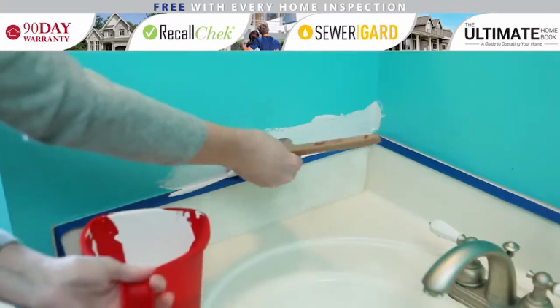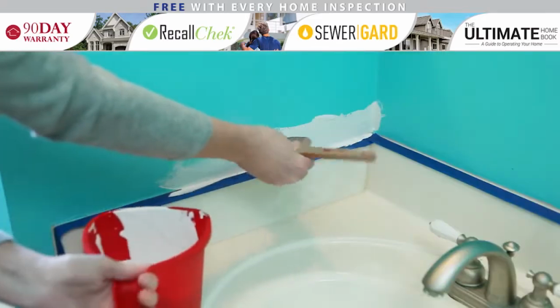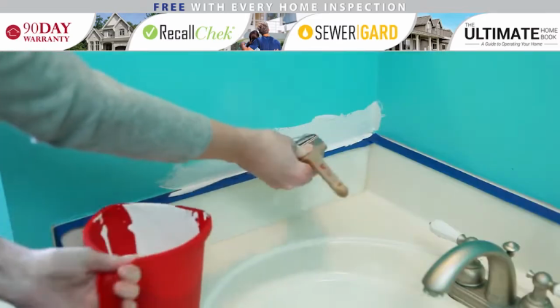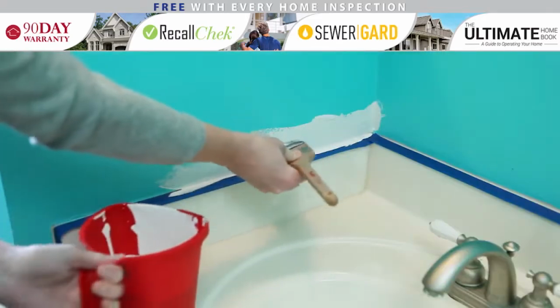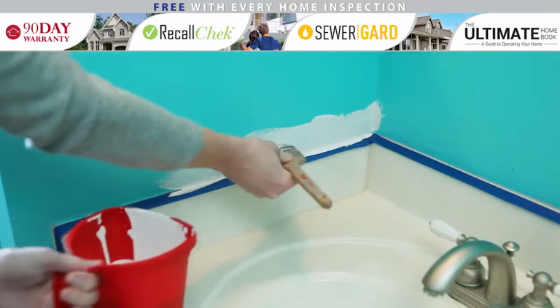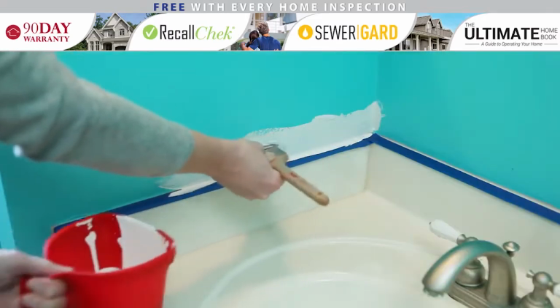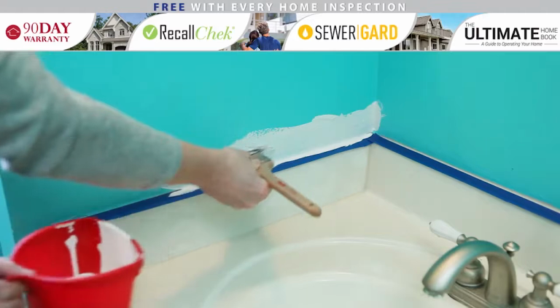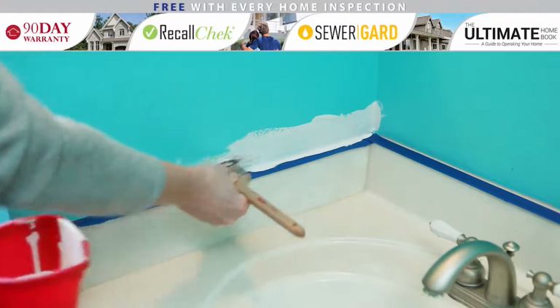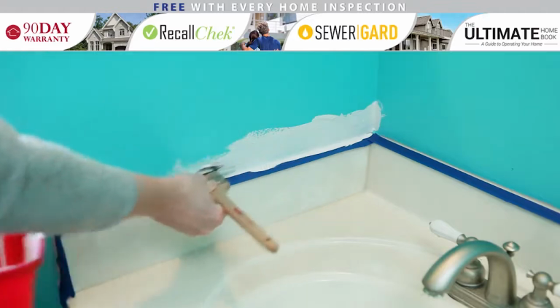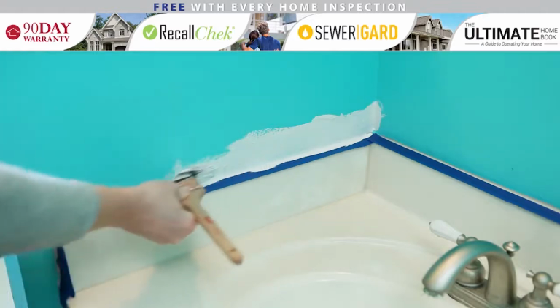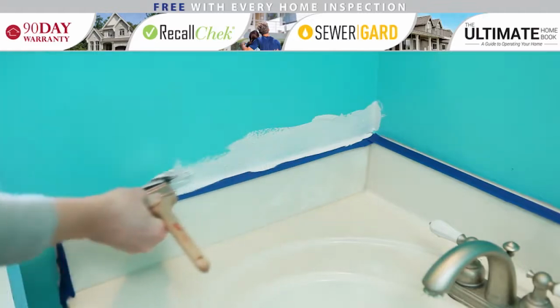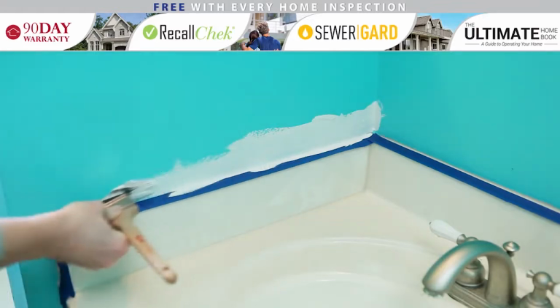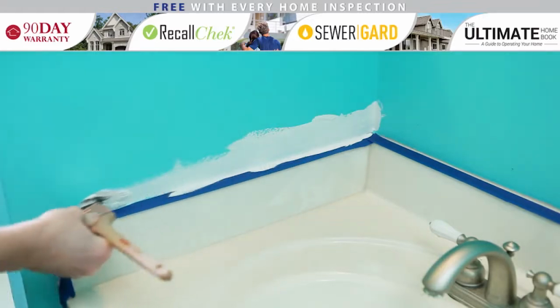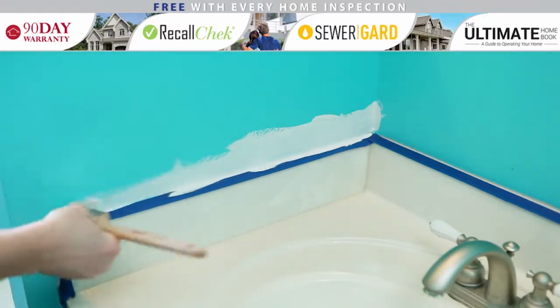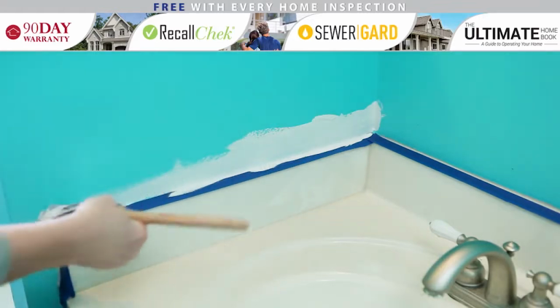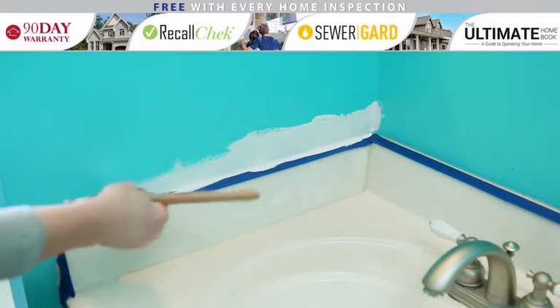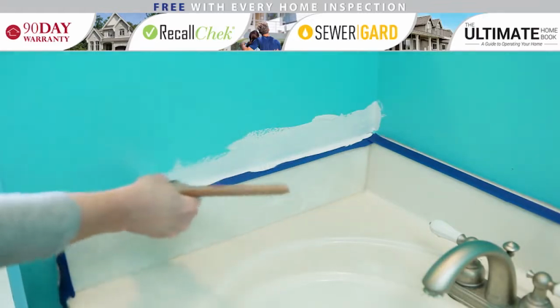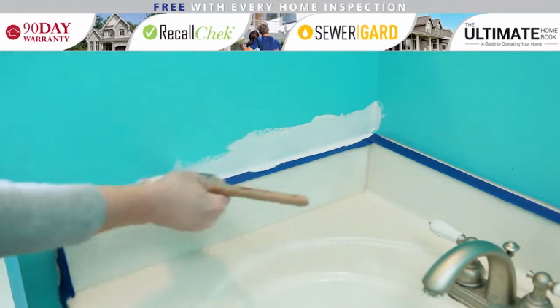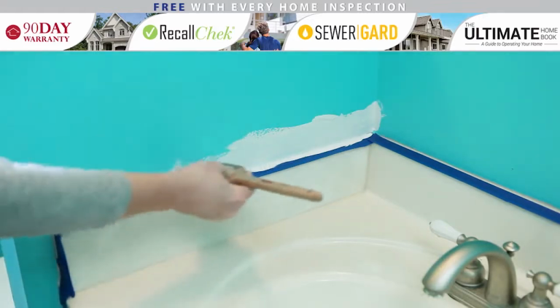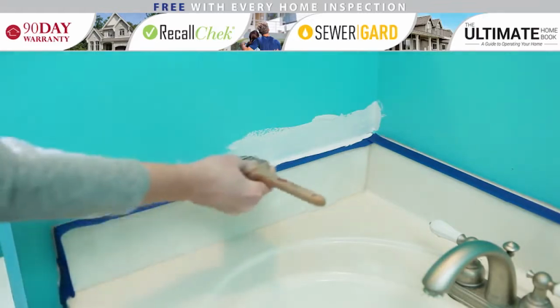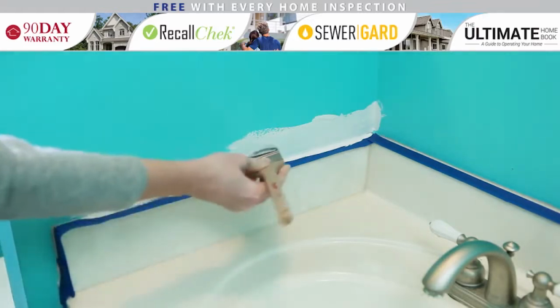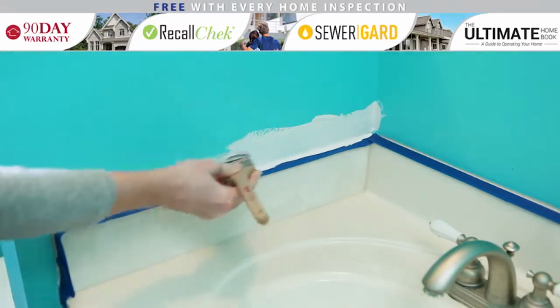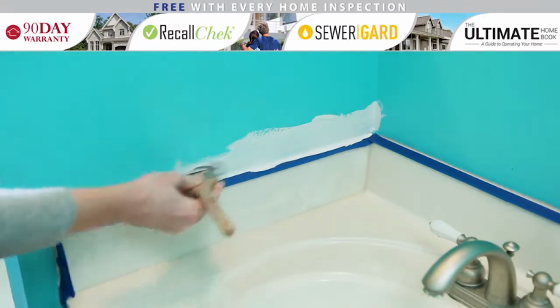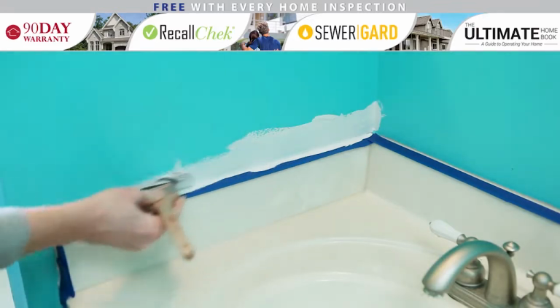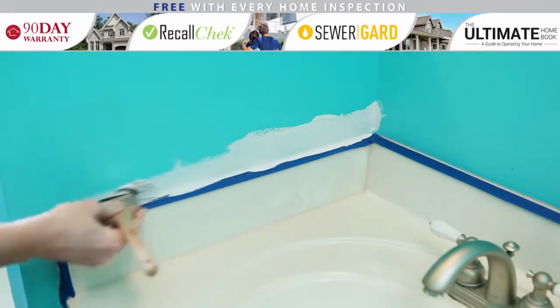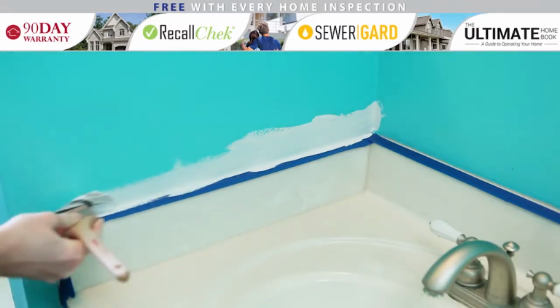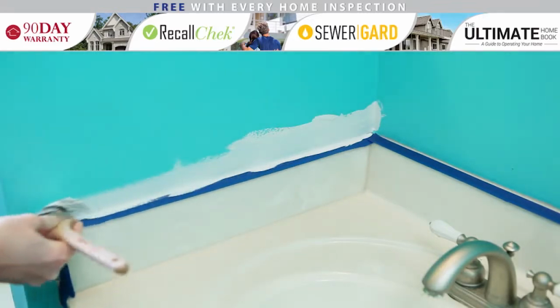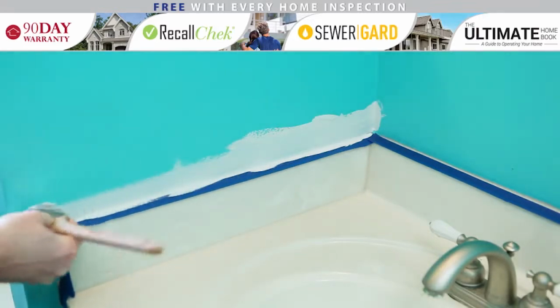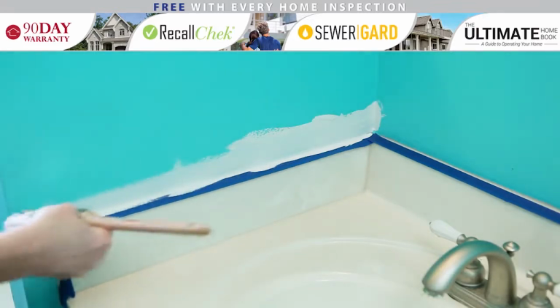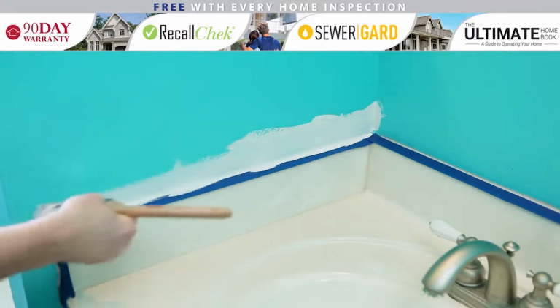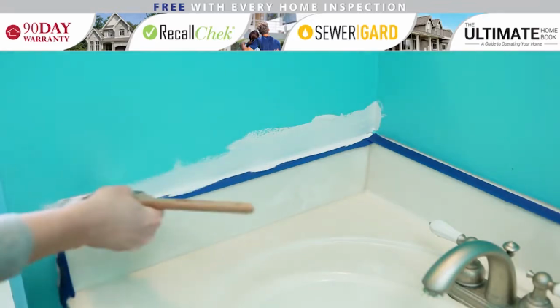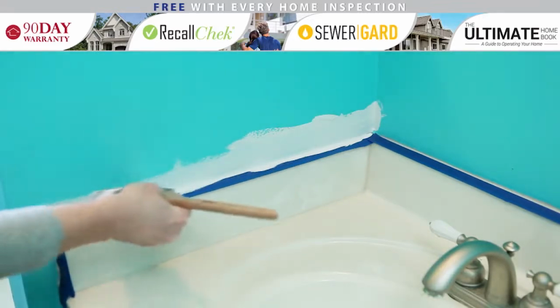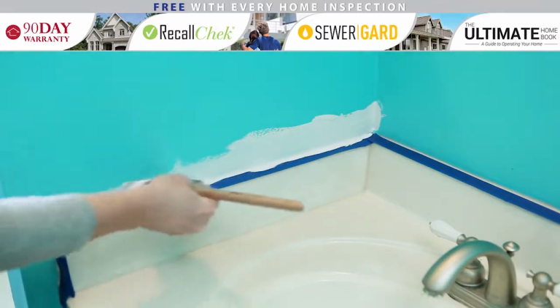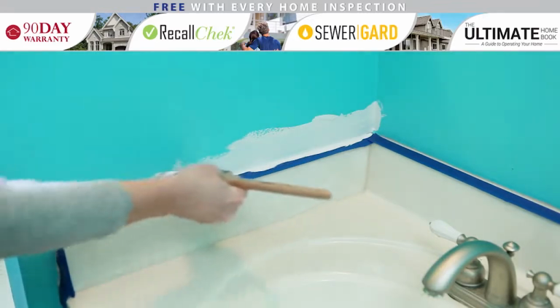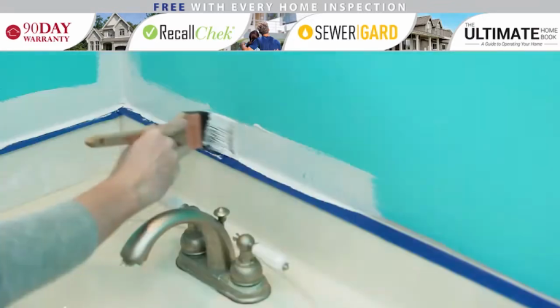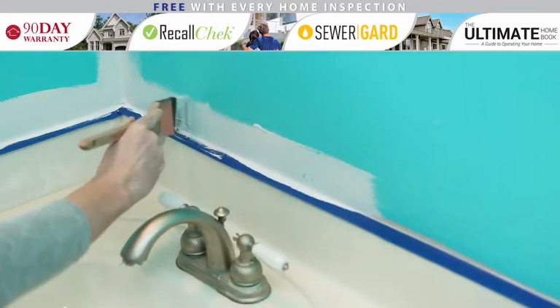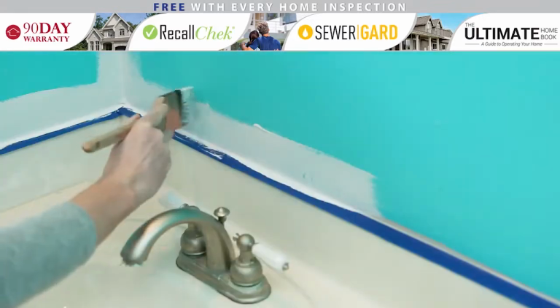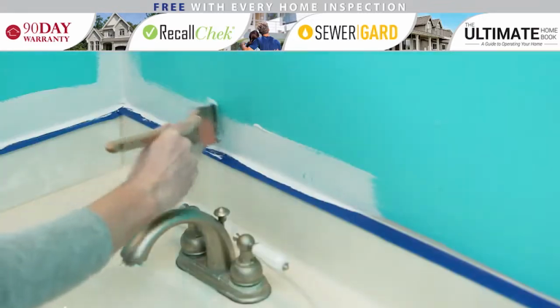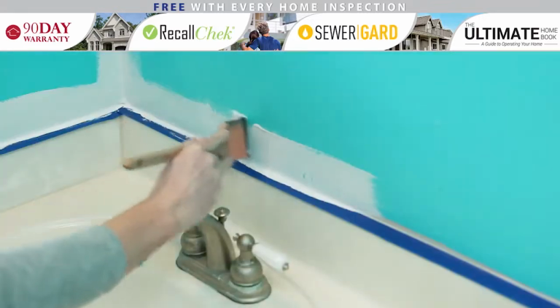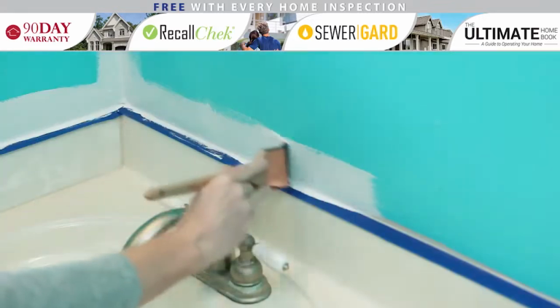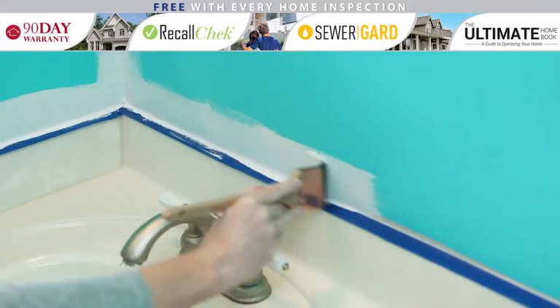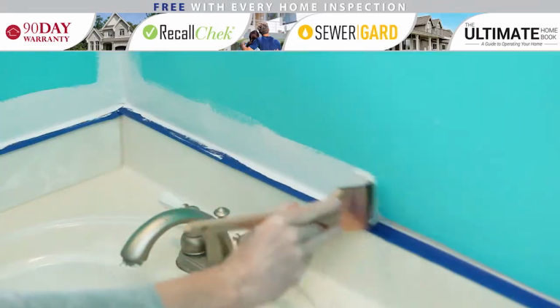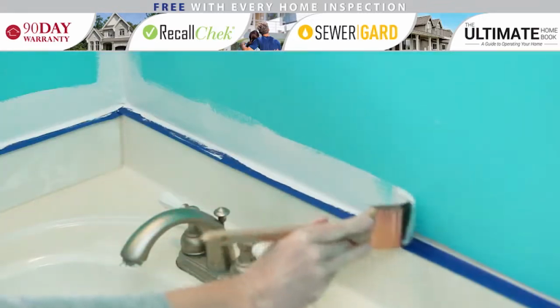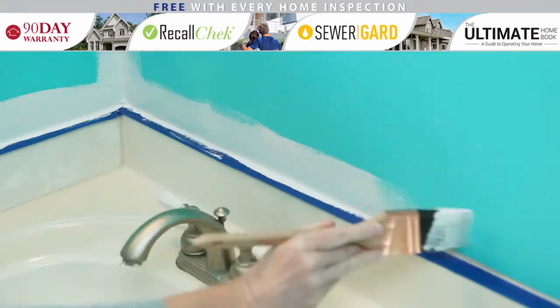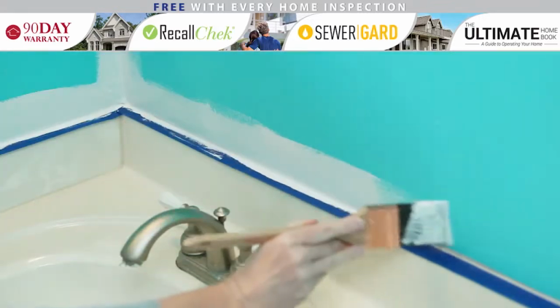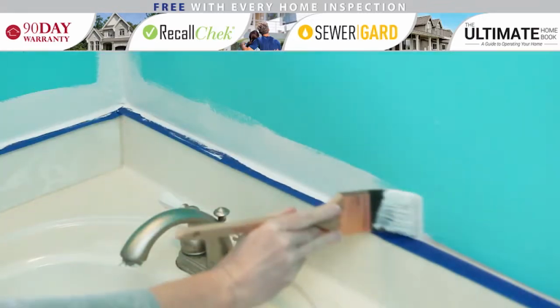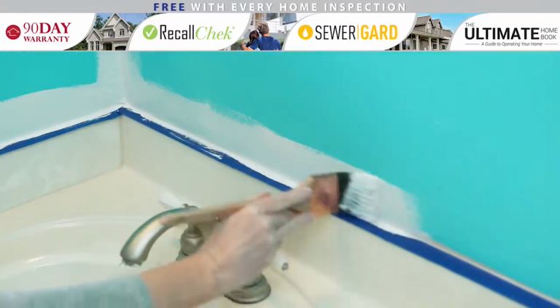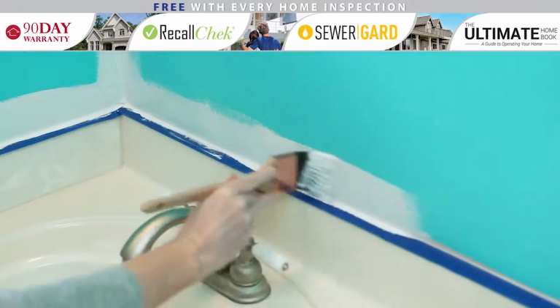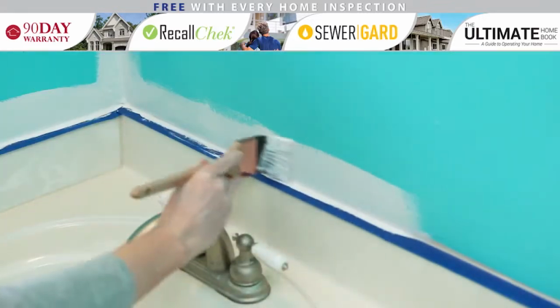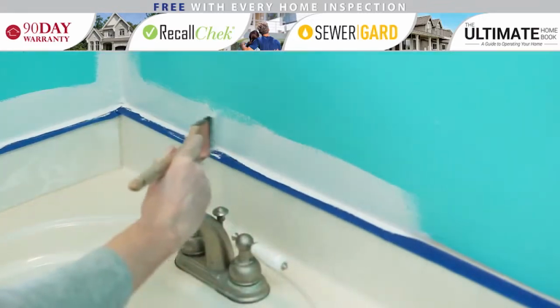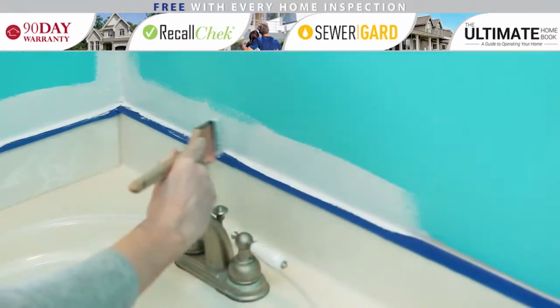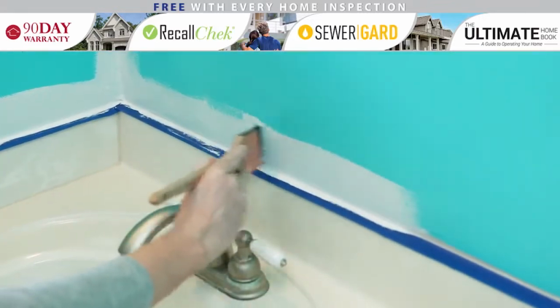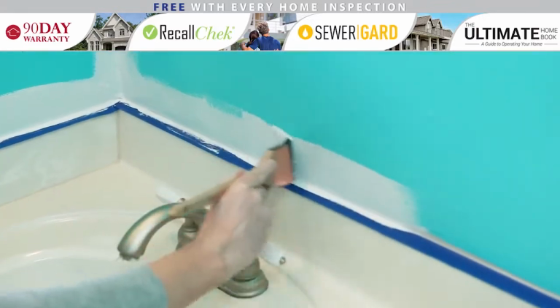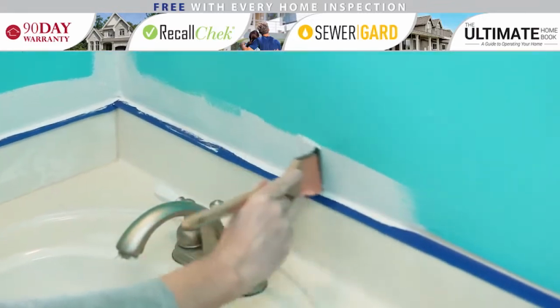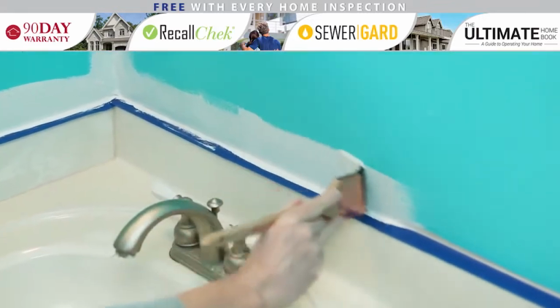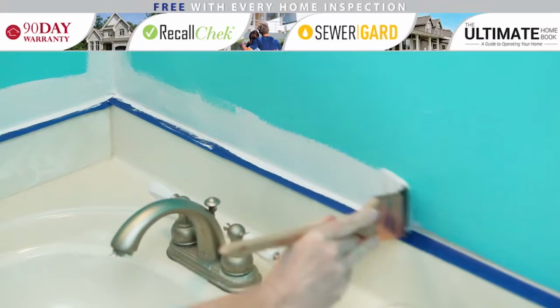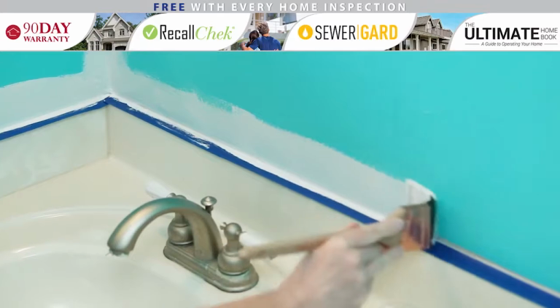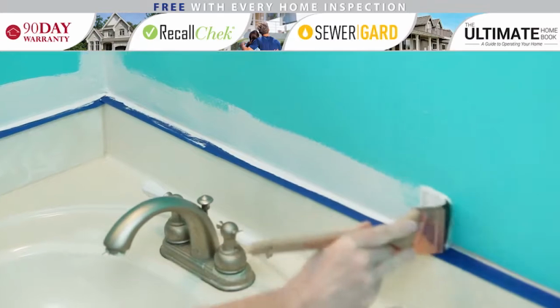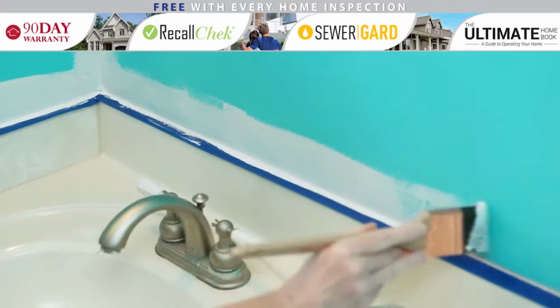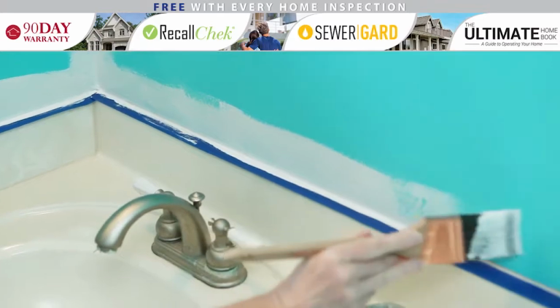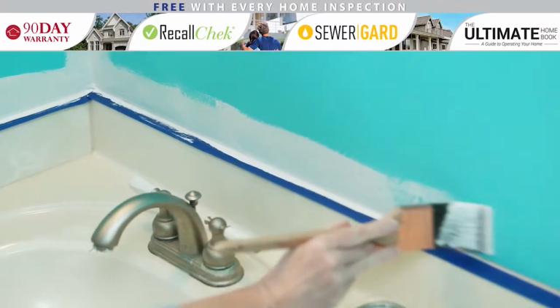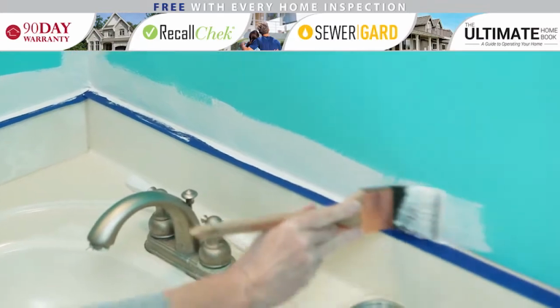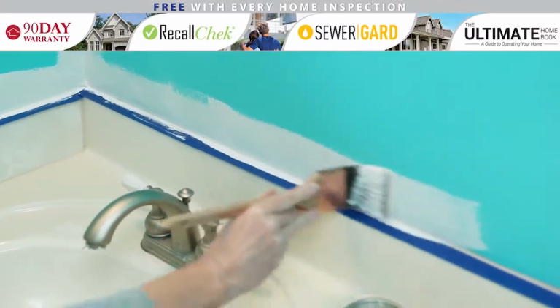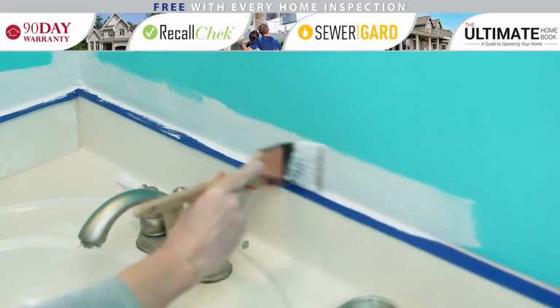Using a brush, start with the edges in the room. This is called cutting in. This step should be done with a high-quality paintbrush.